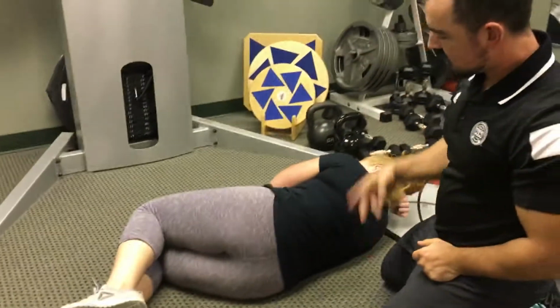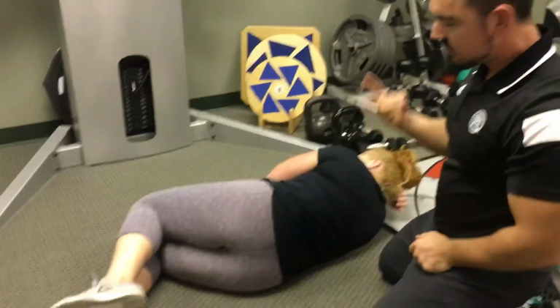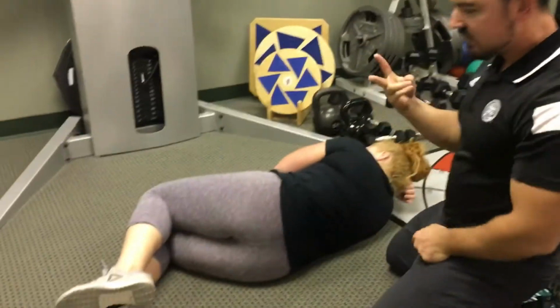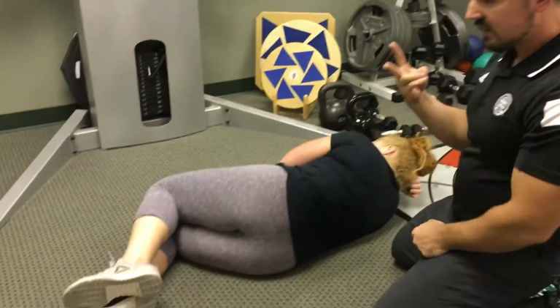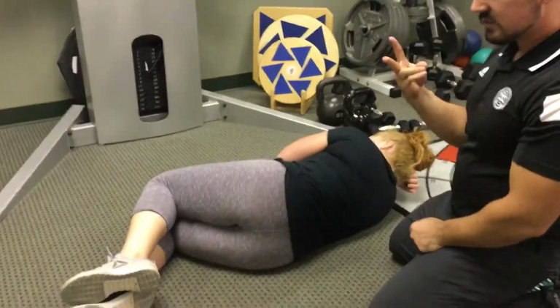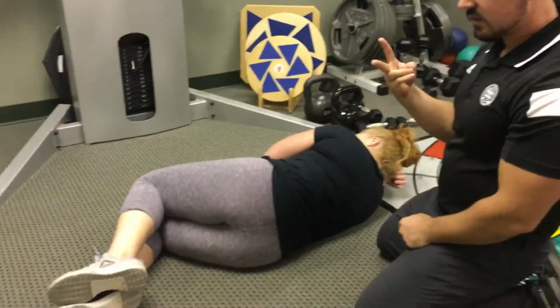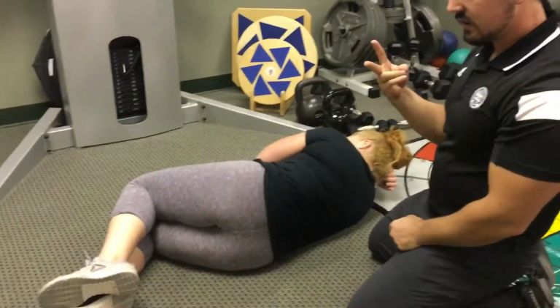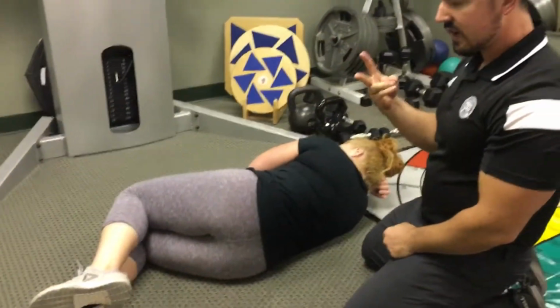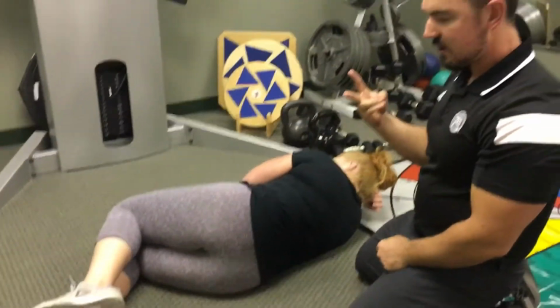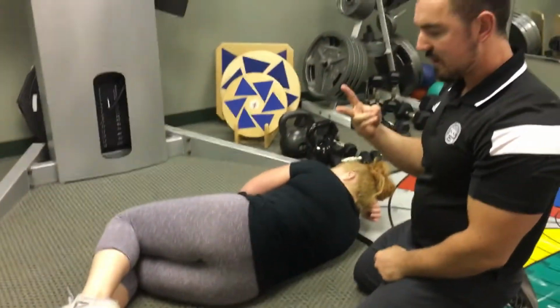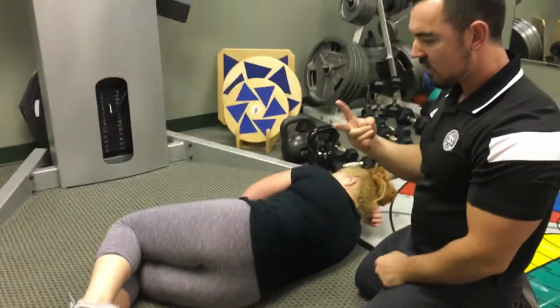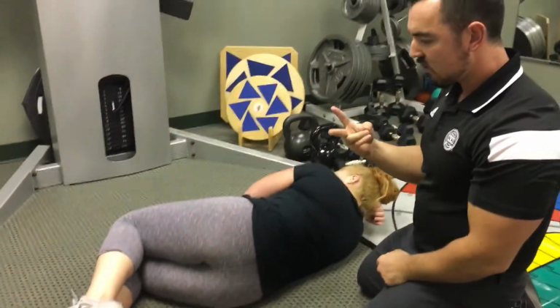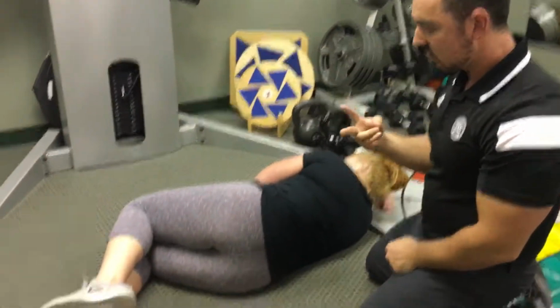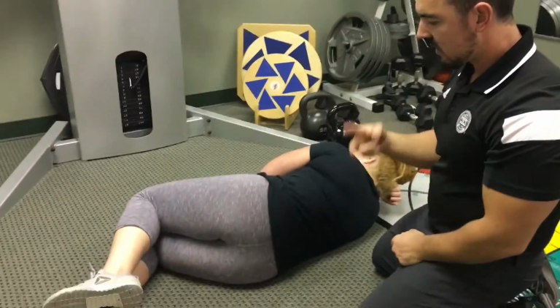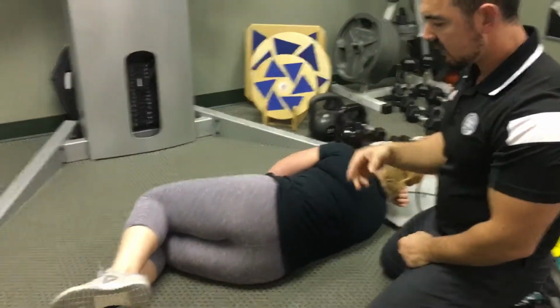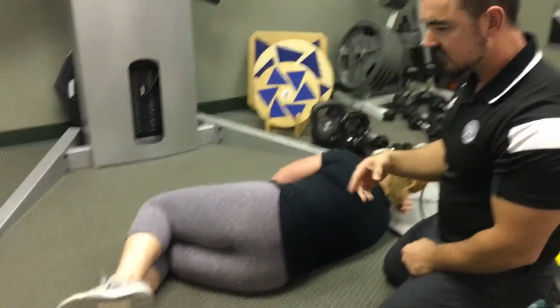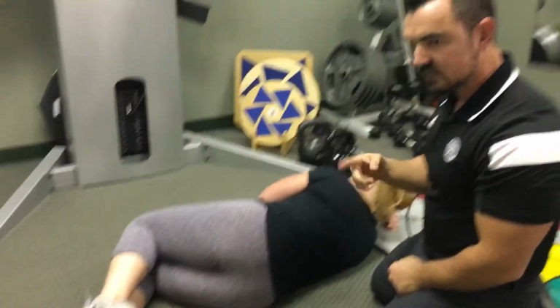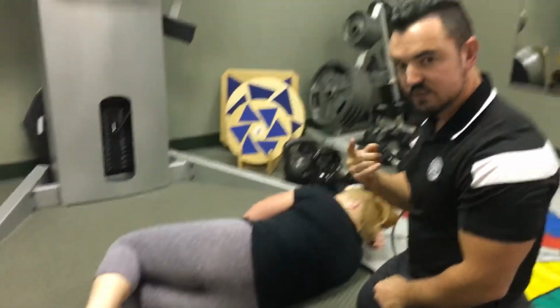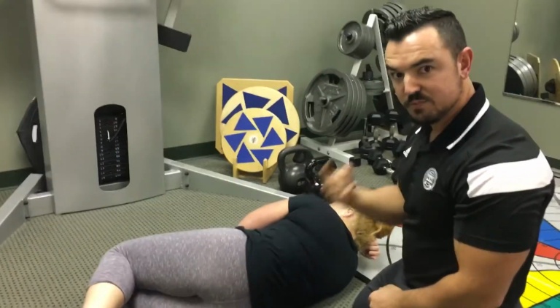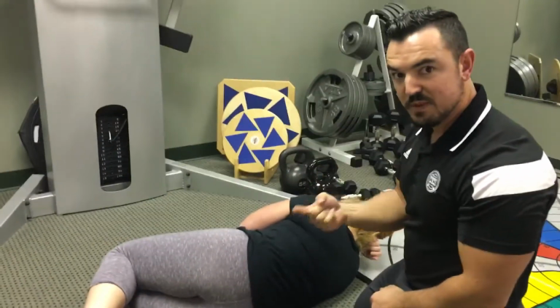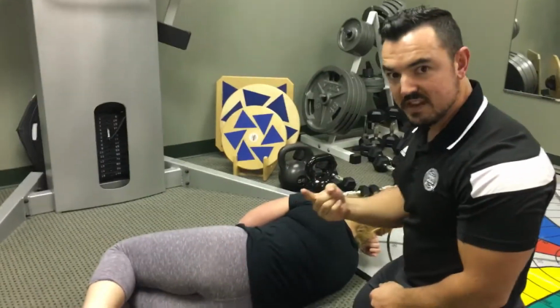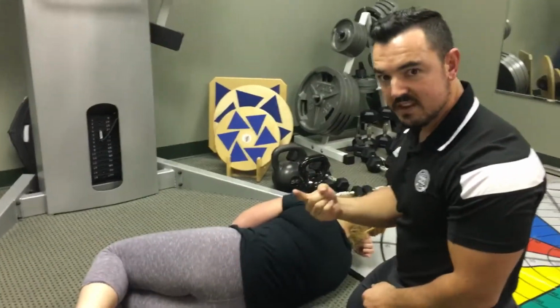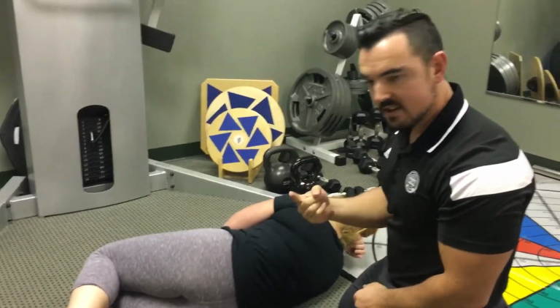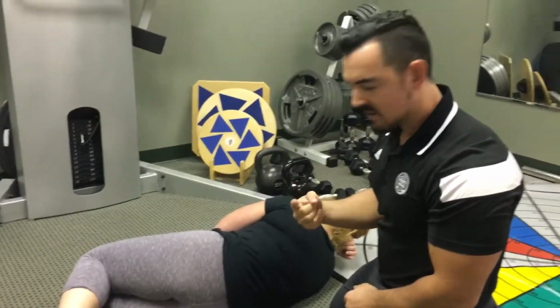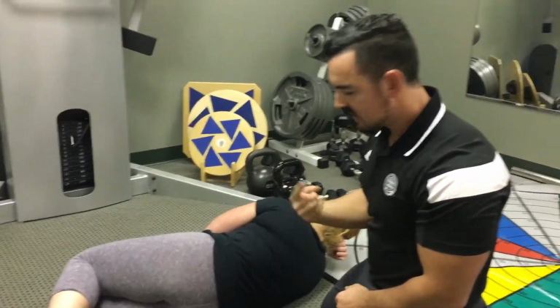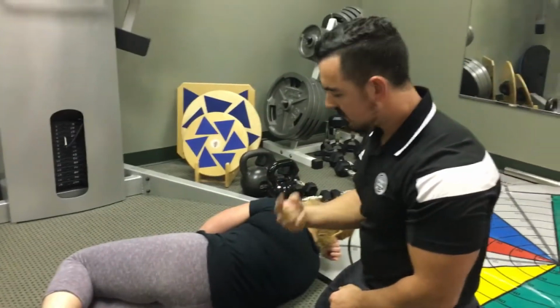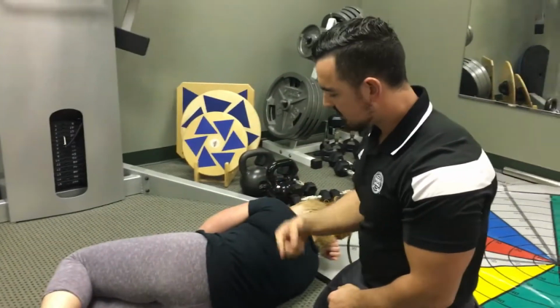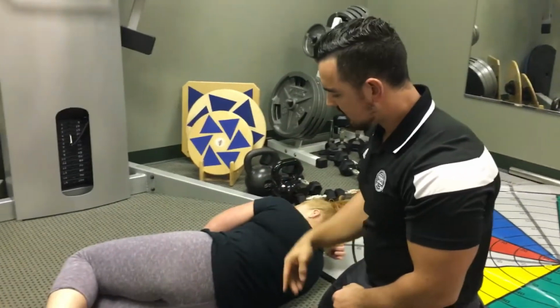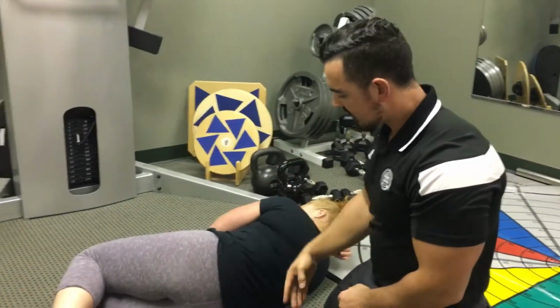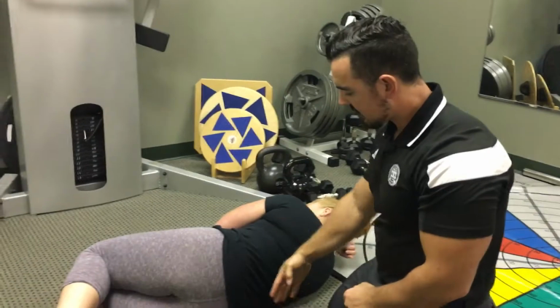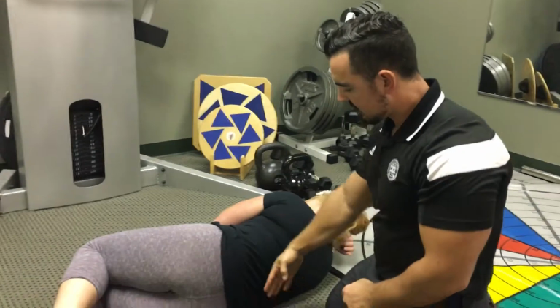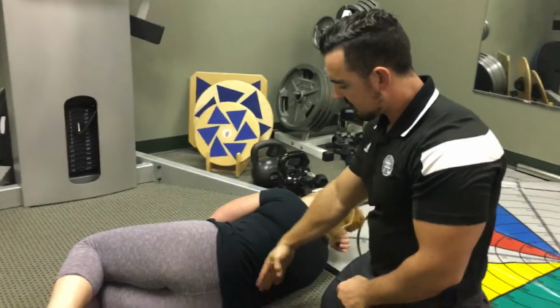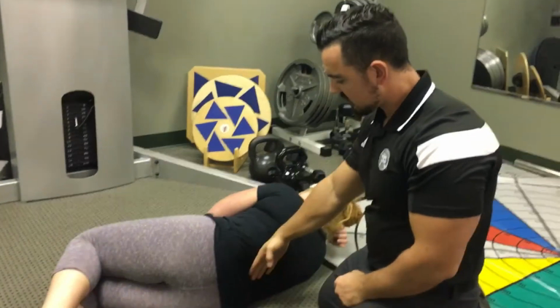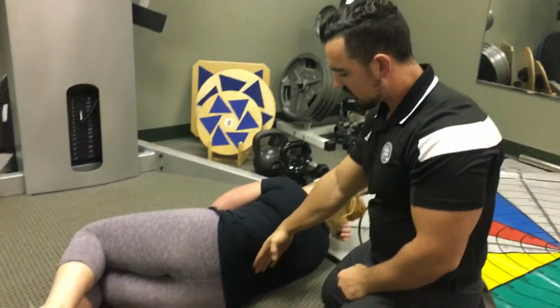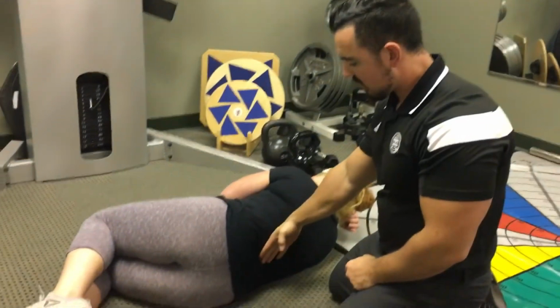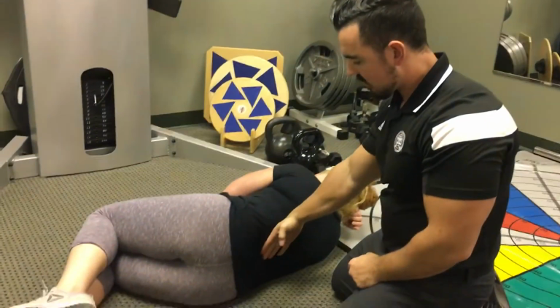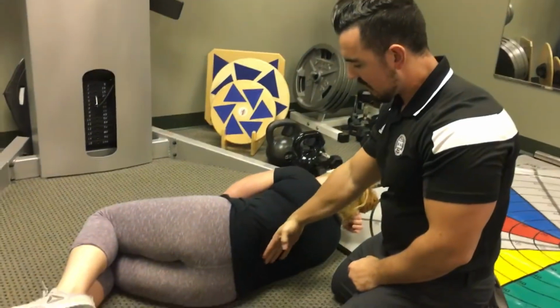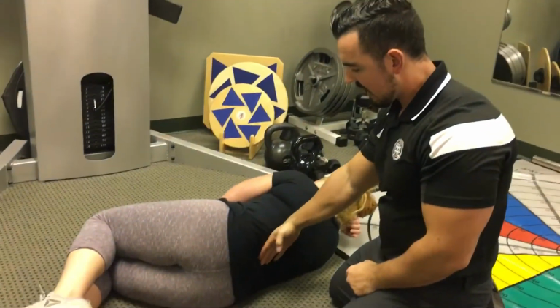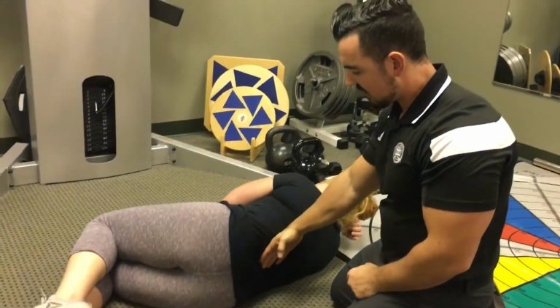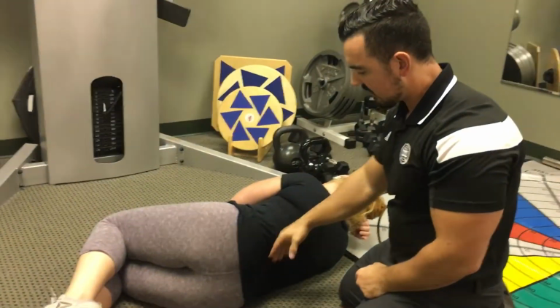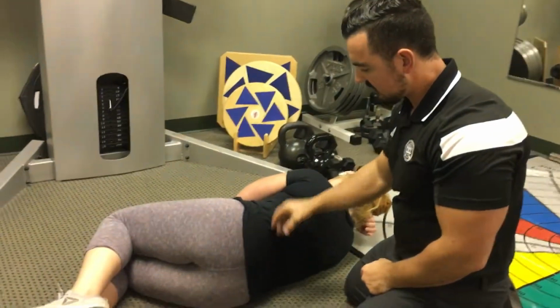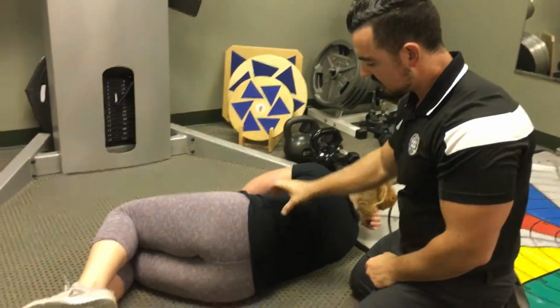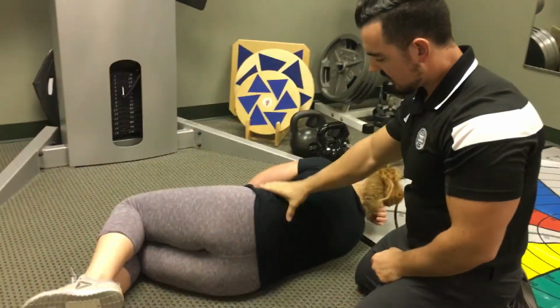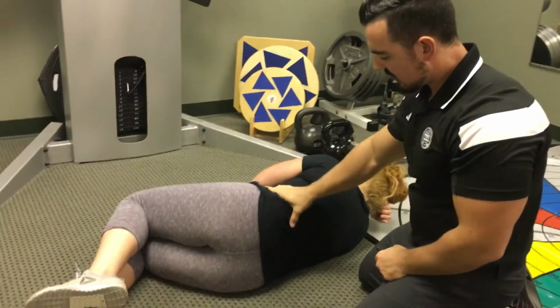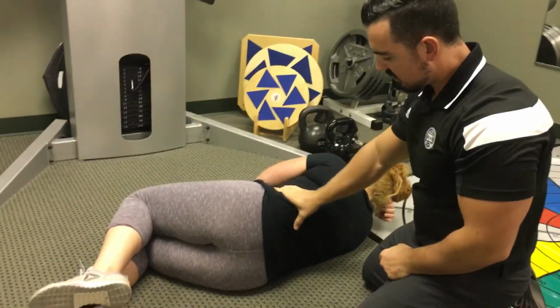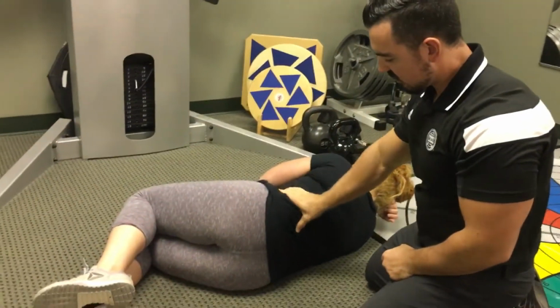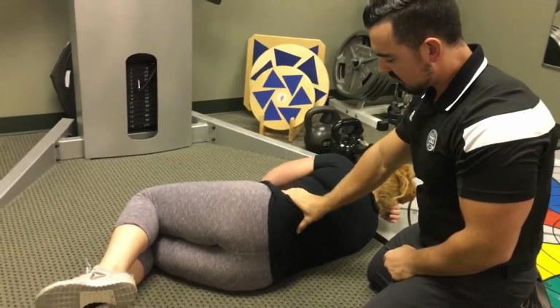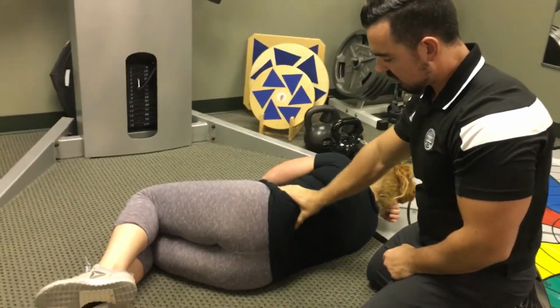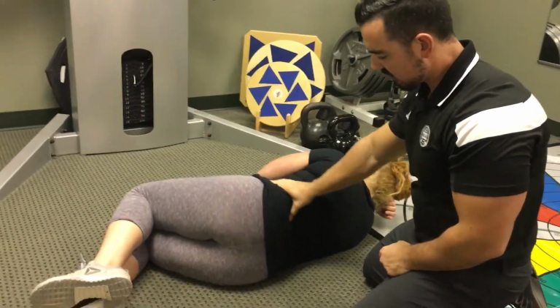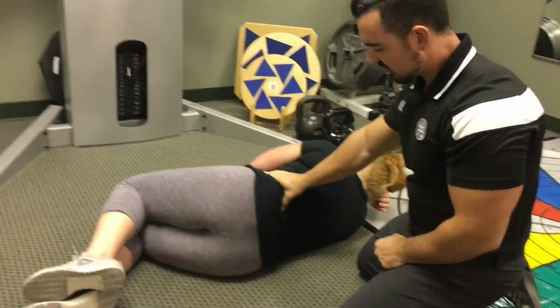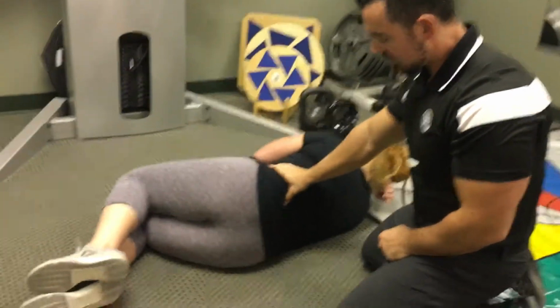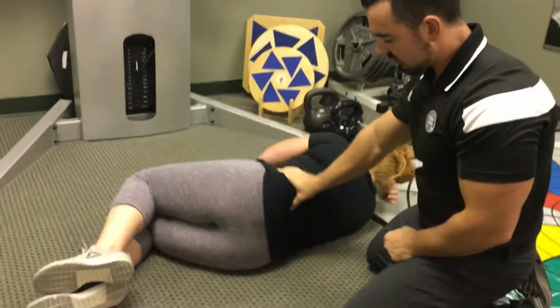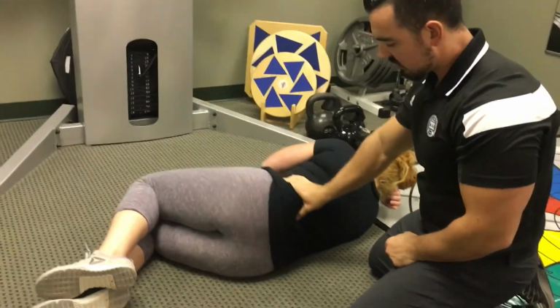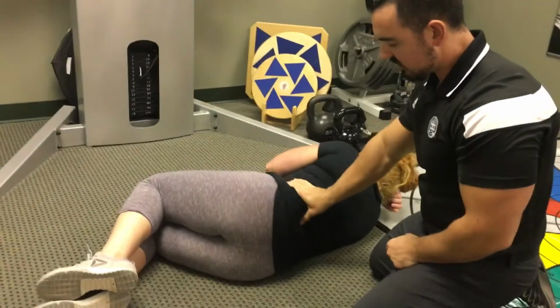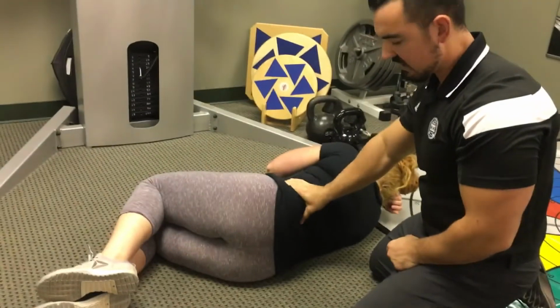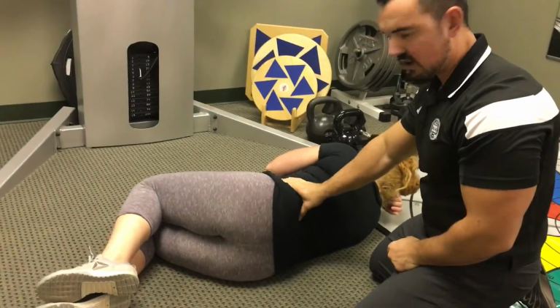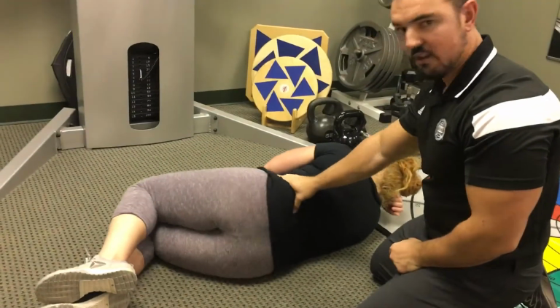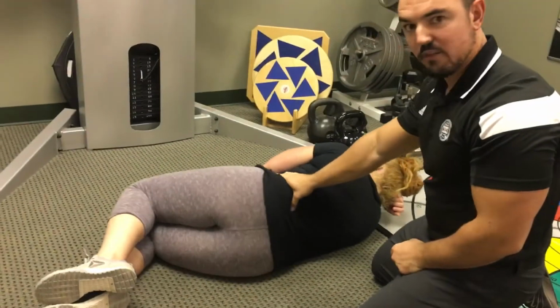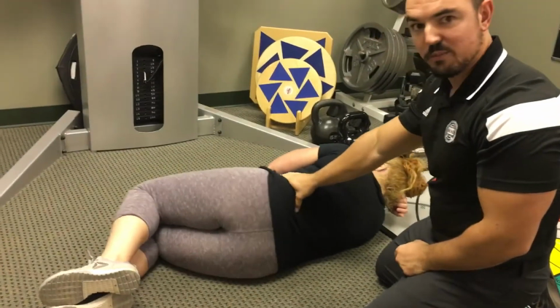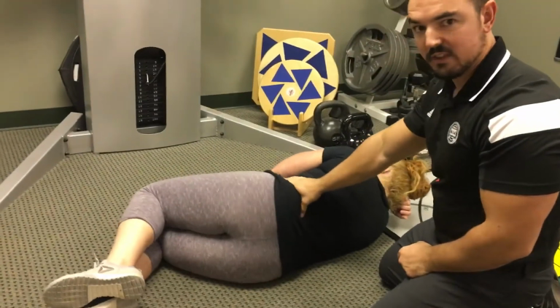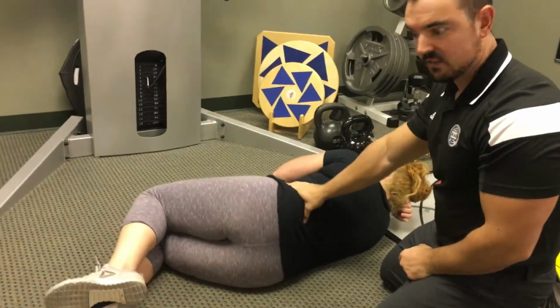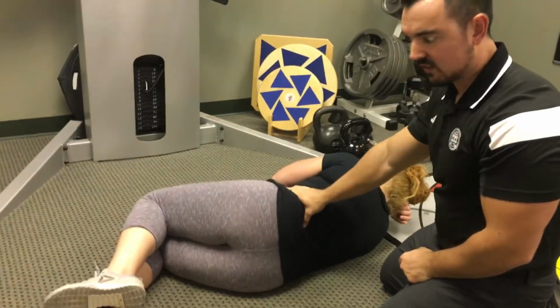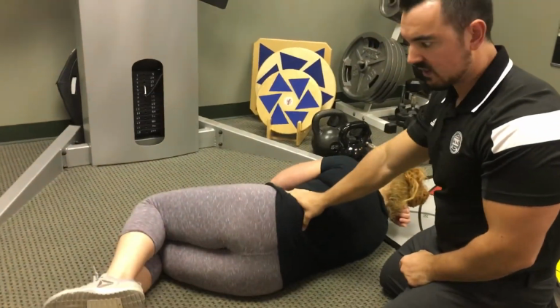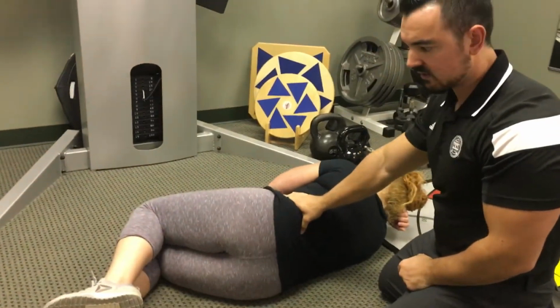Two things I really care about. One is the speed. The second is what her back does — I don't want her kind of rotating all over the place like this.